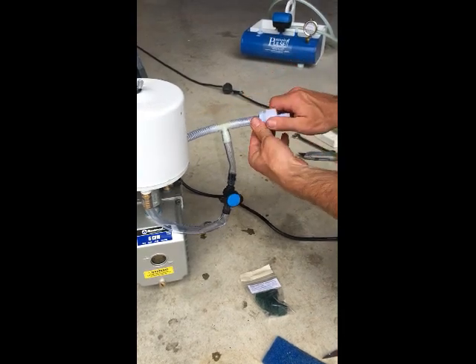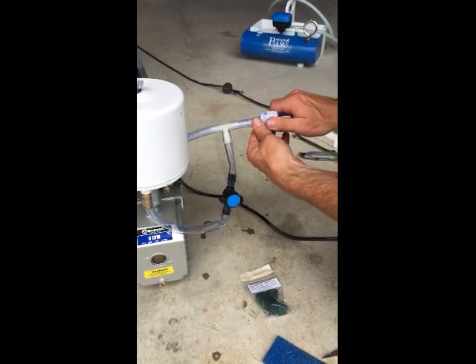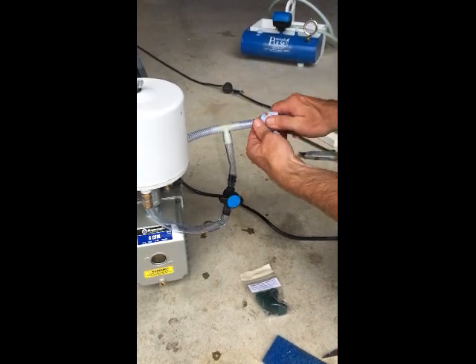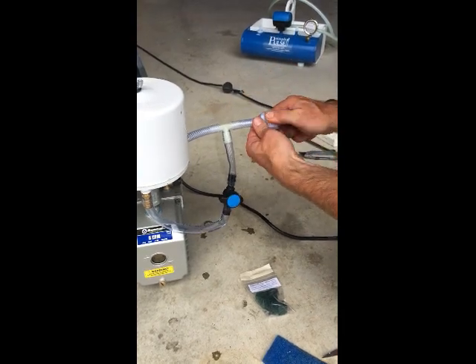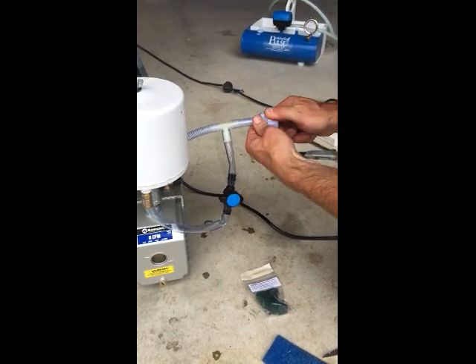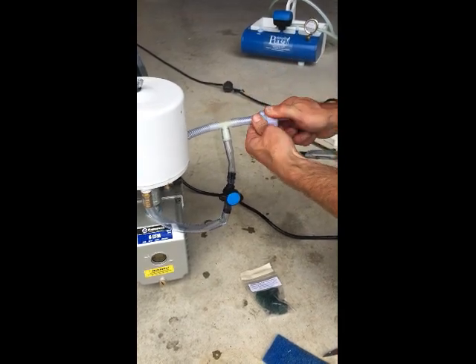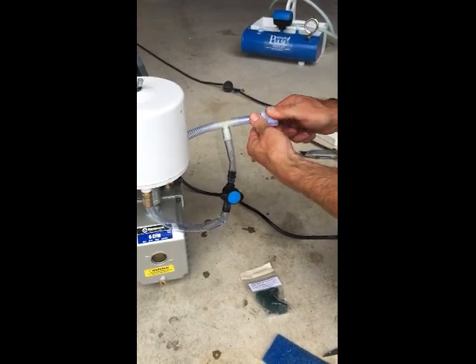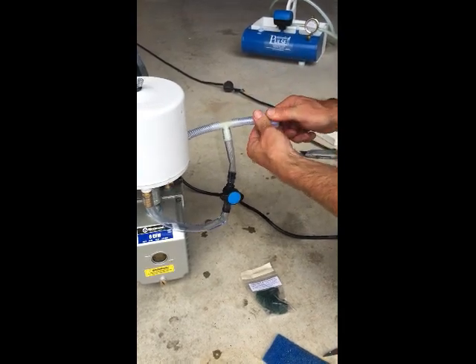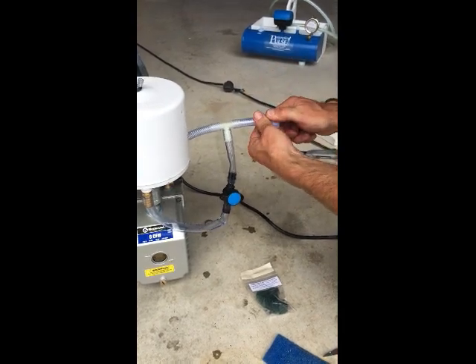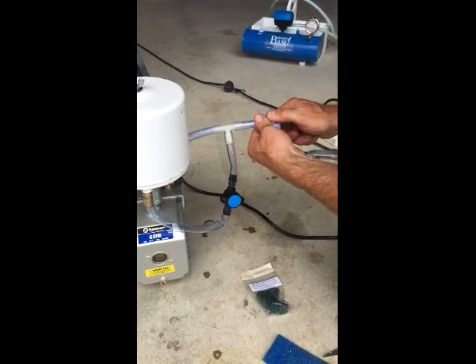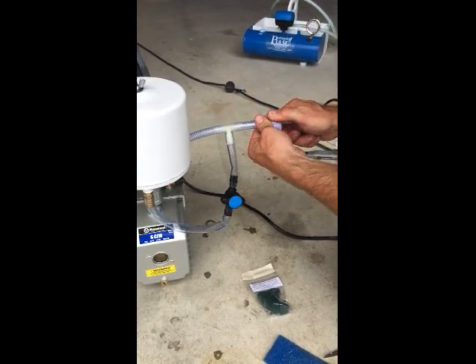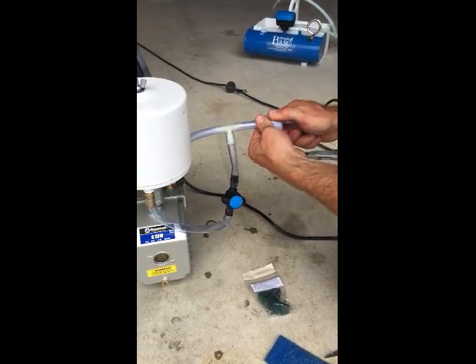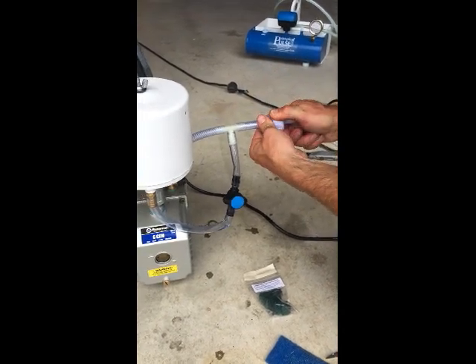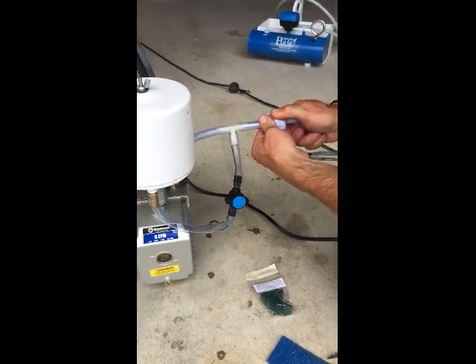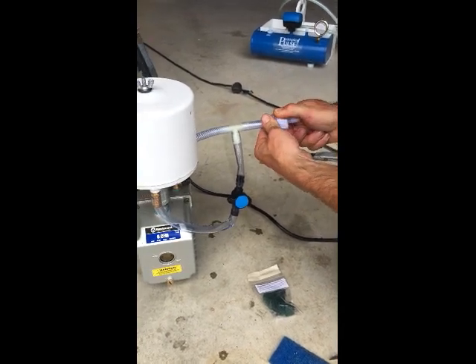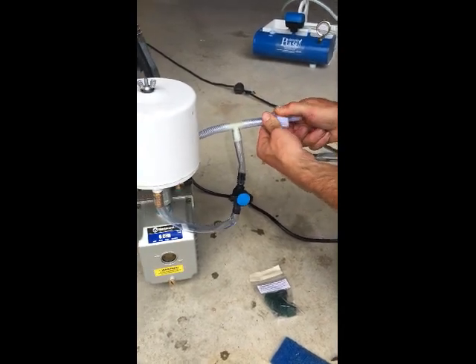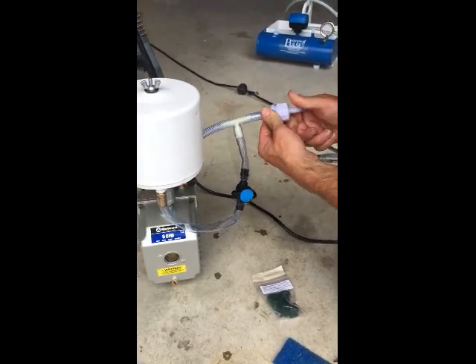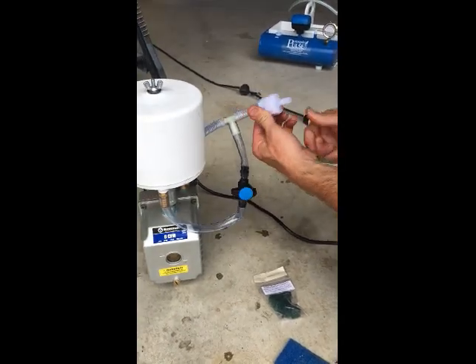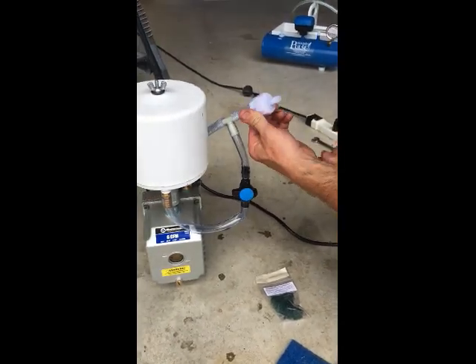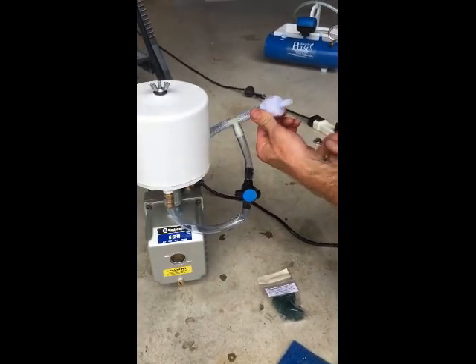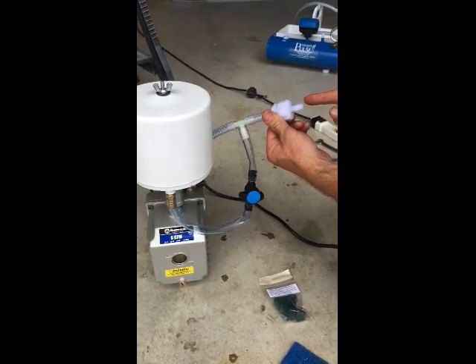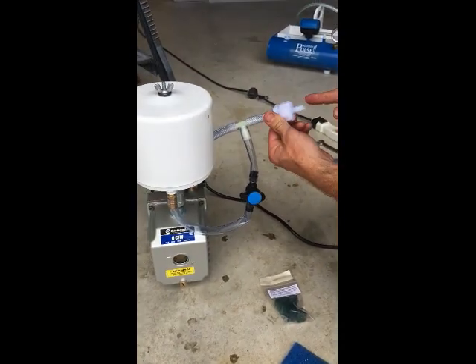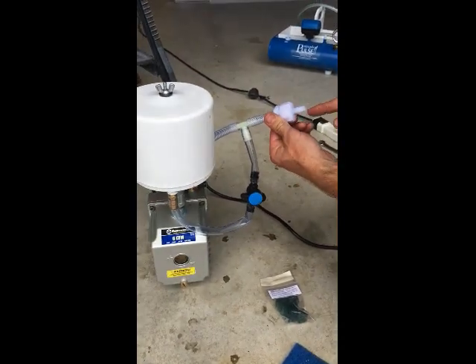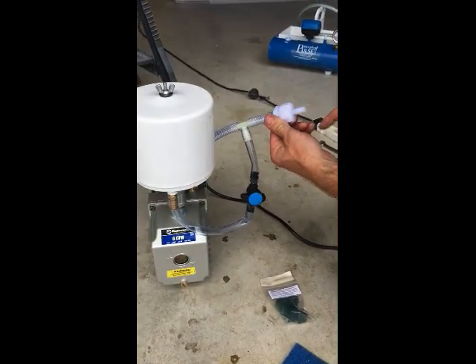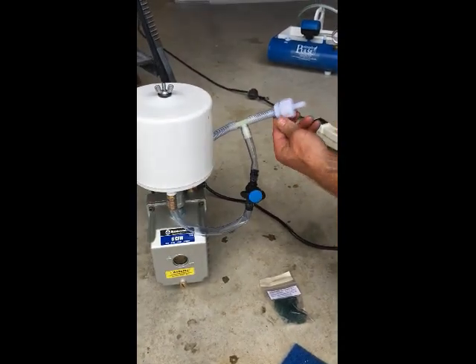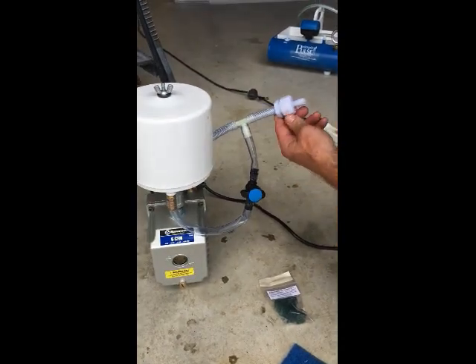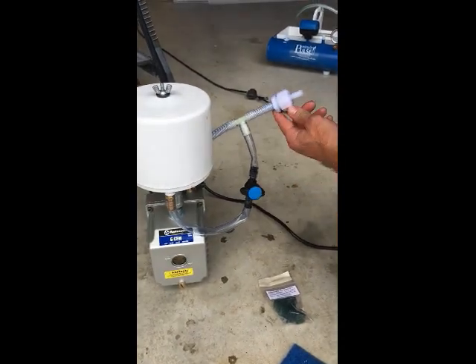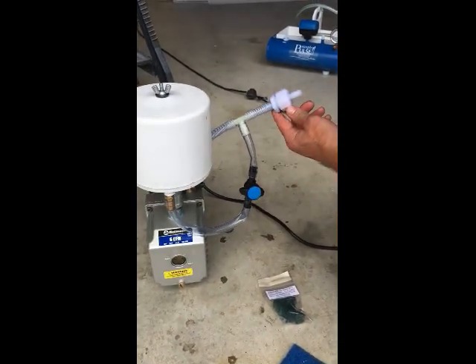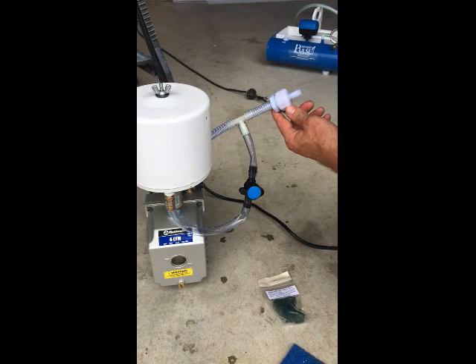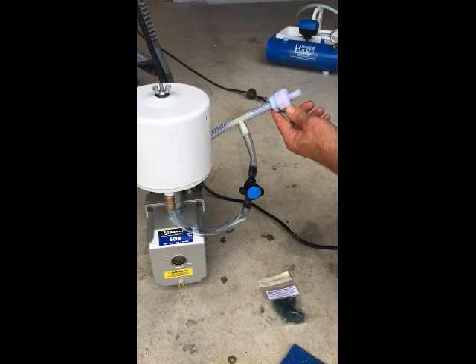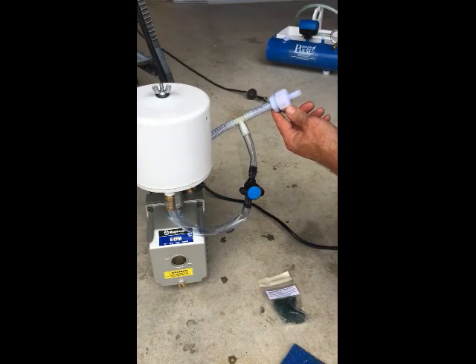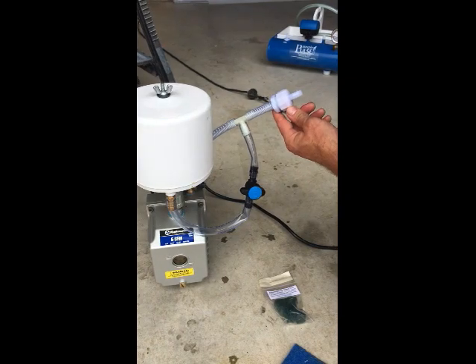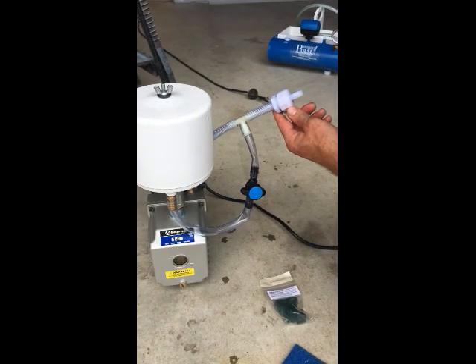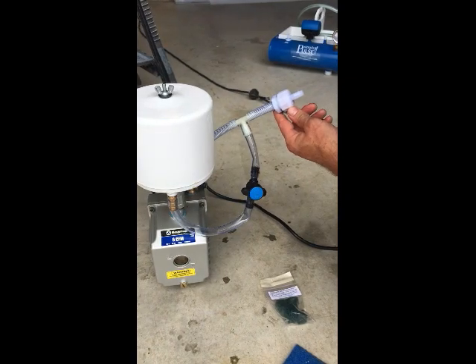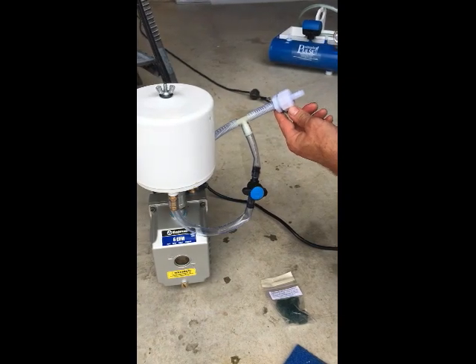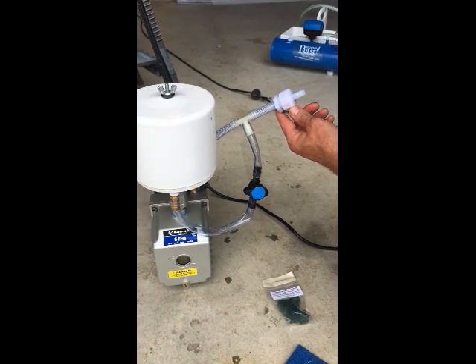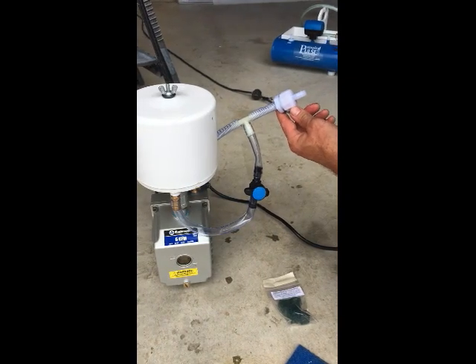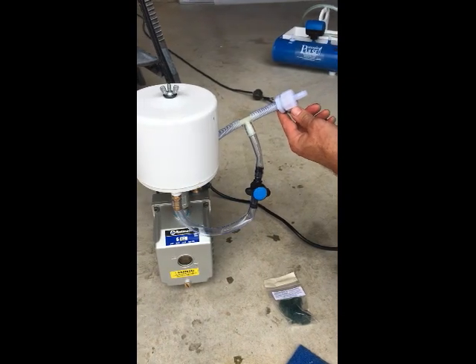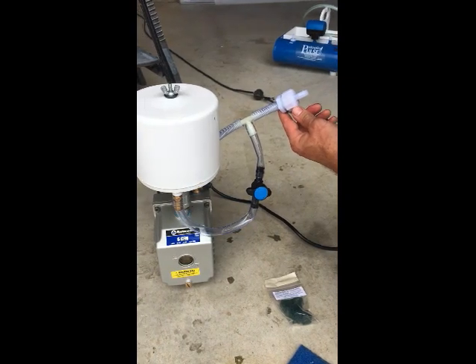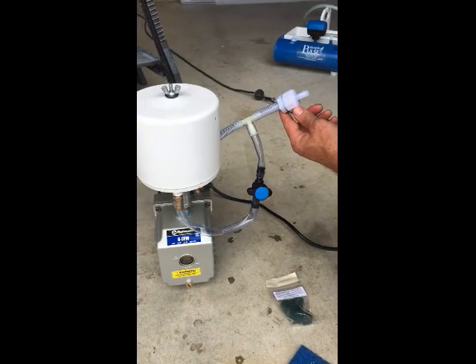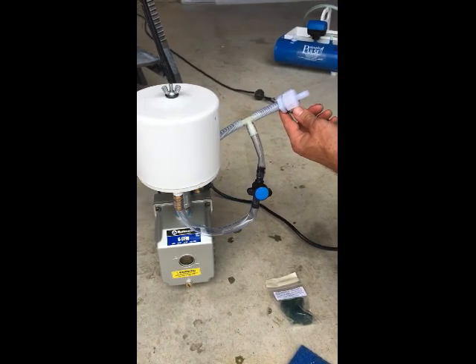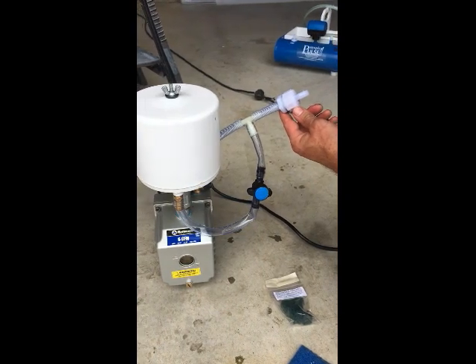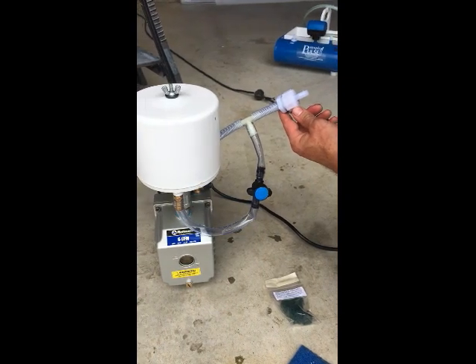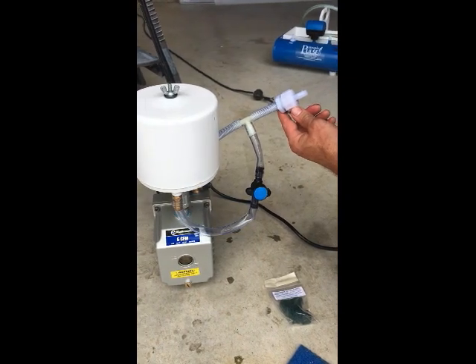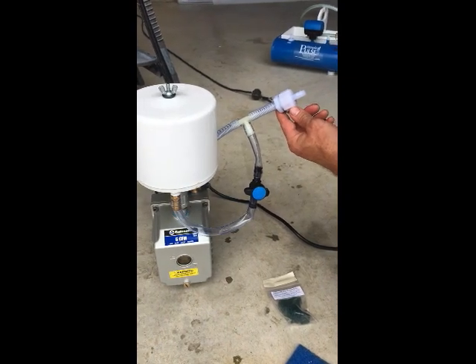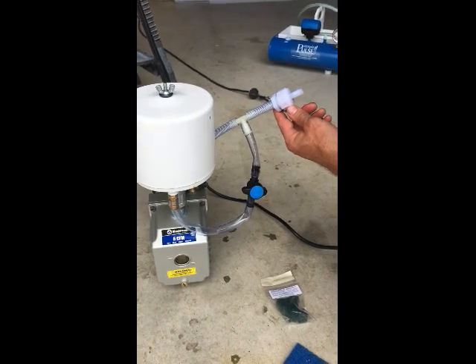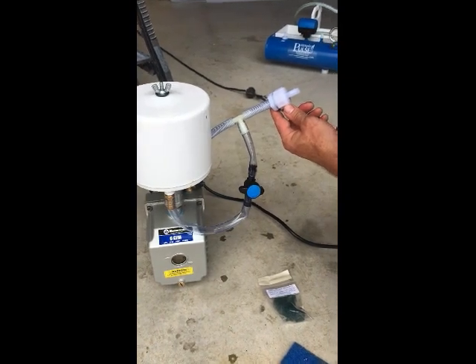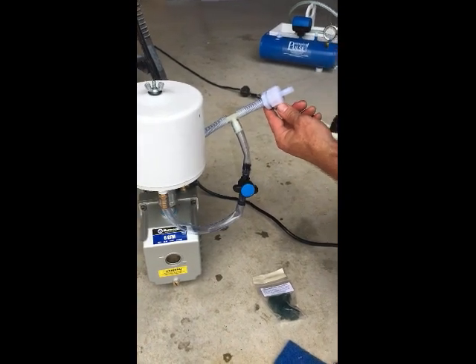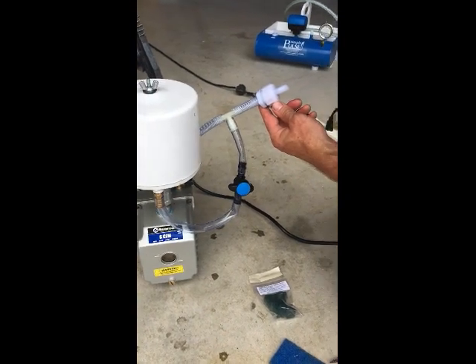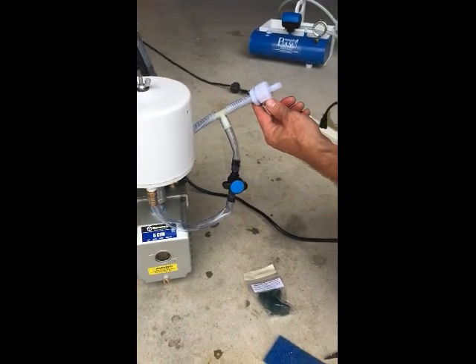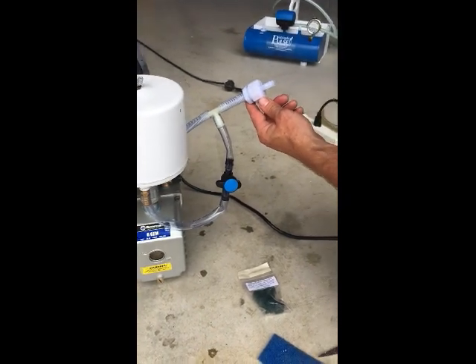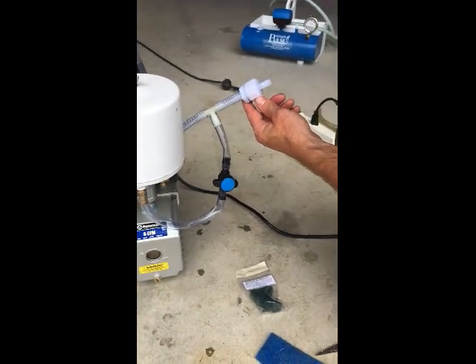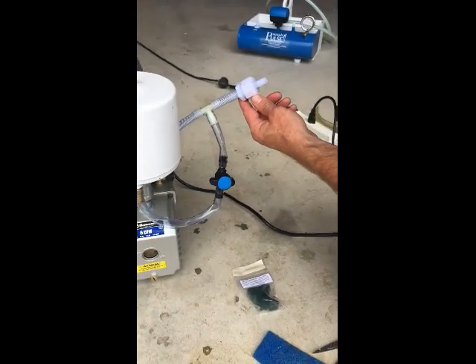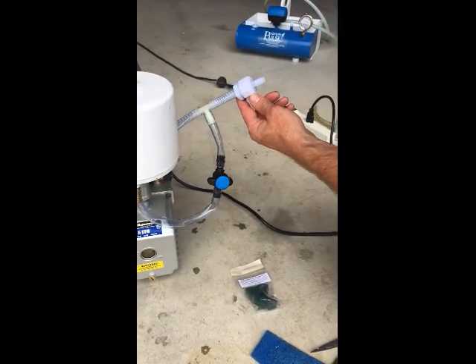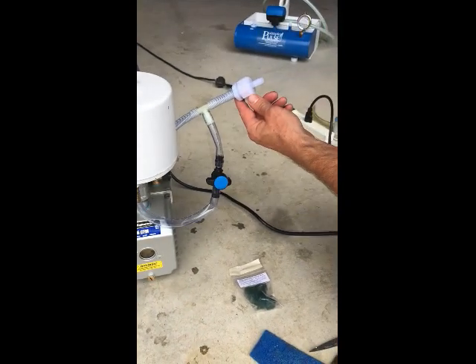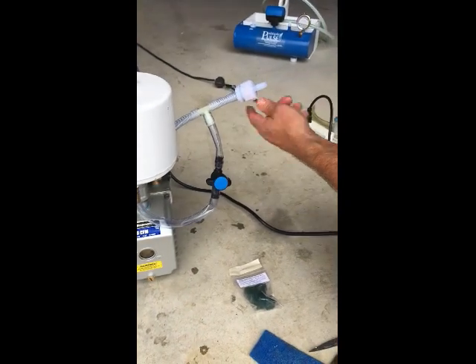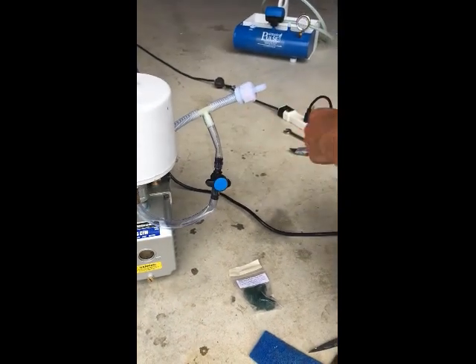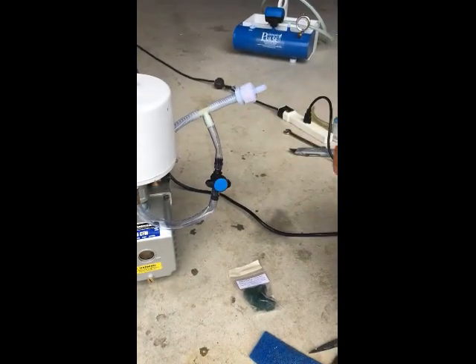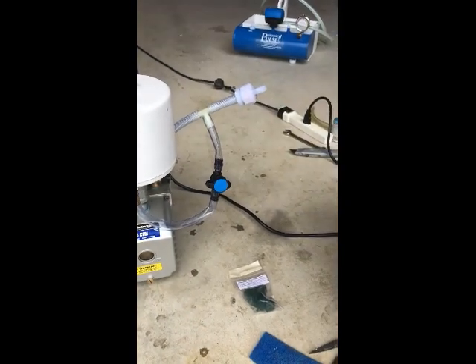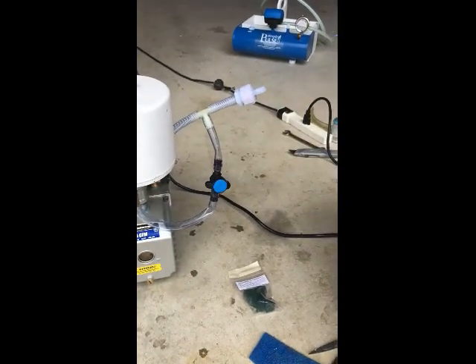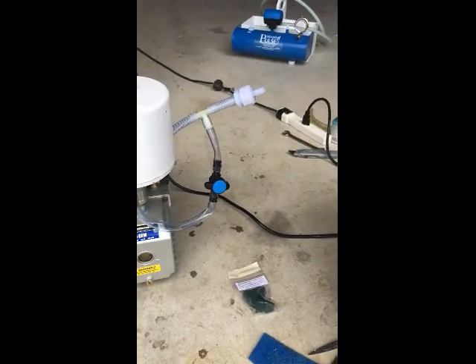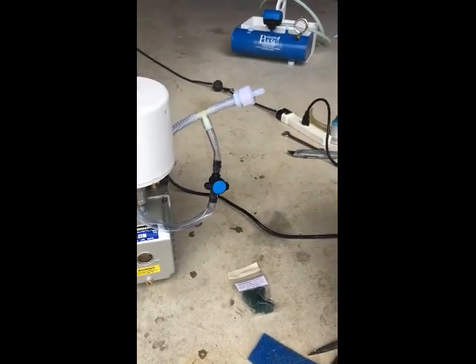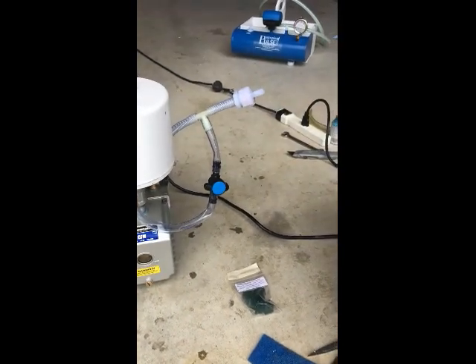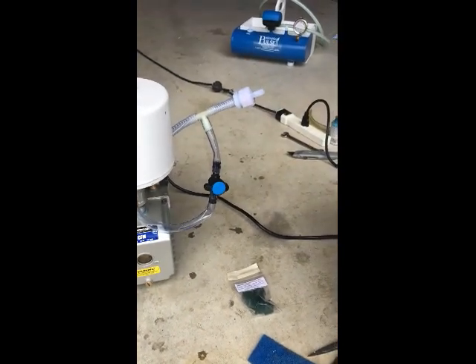Don't worry about trying to wash these — just replace them every month. Do not run your vacuum pump without the filter material in that fitting.